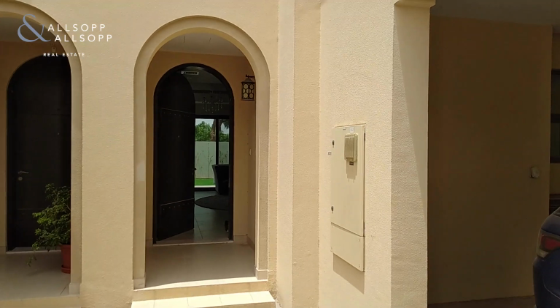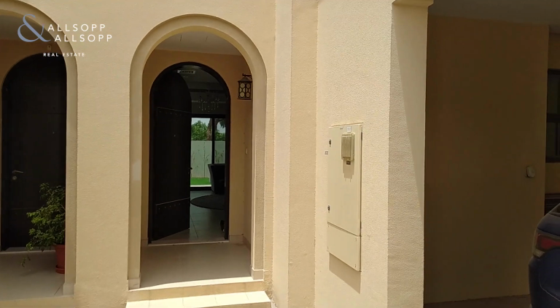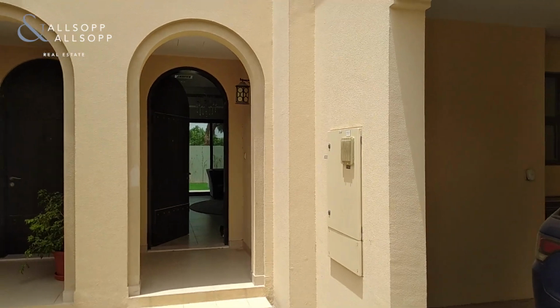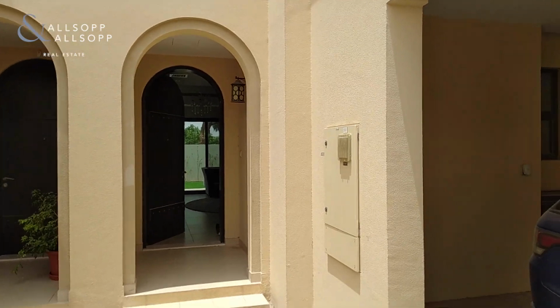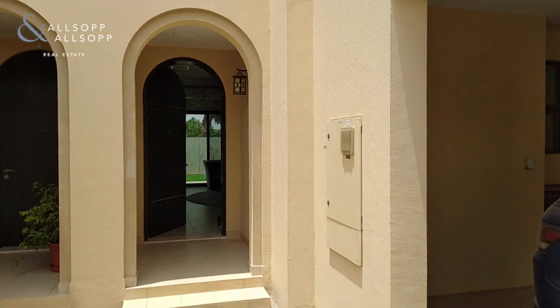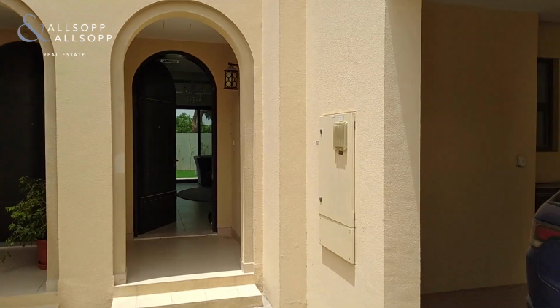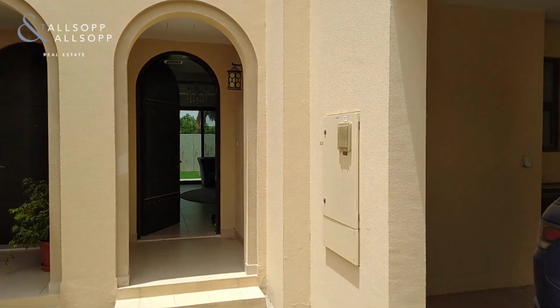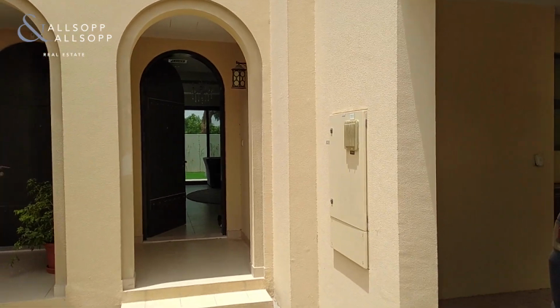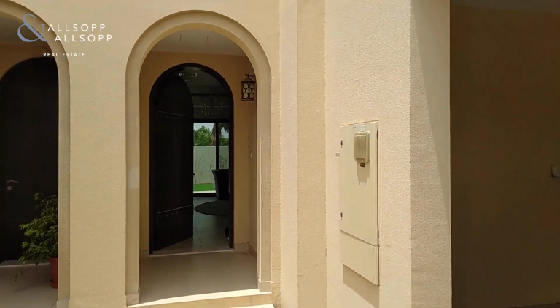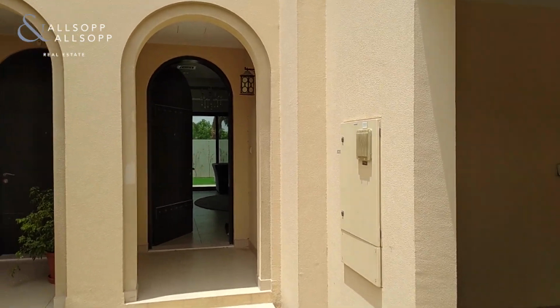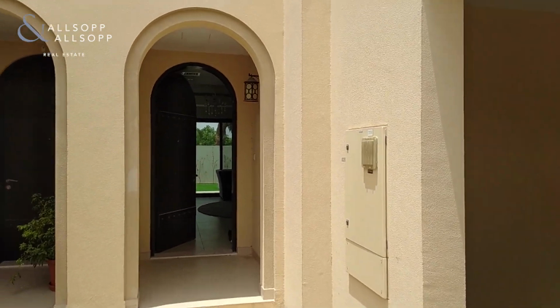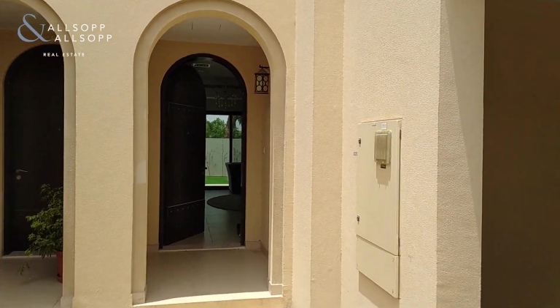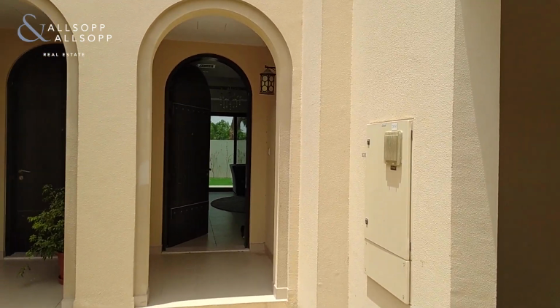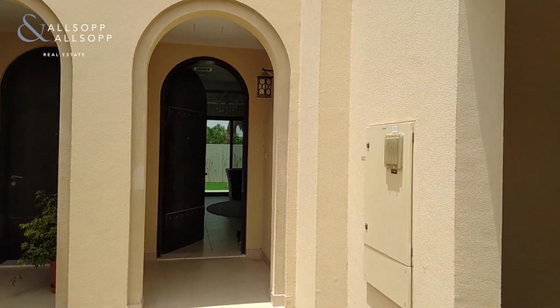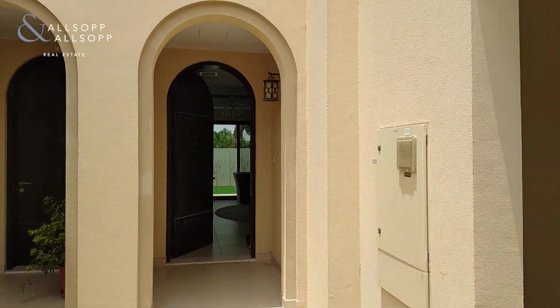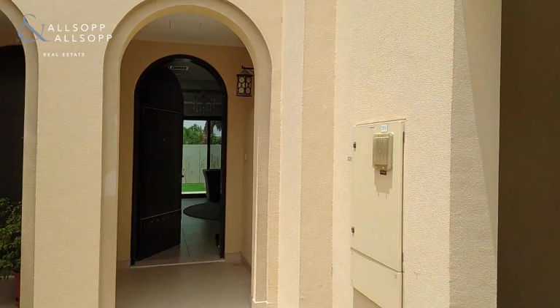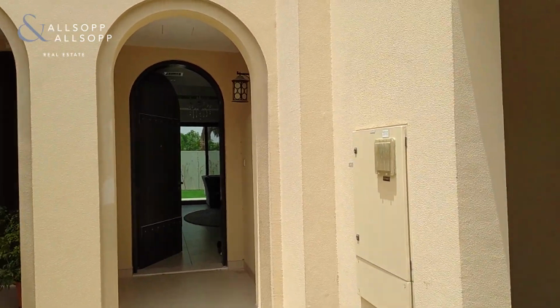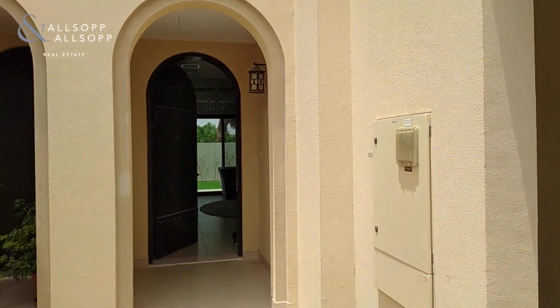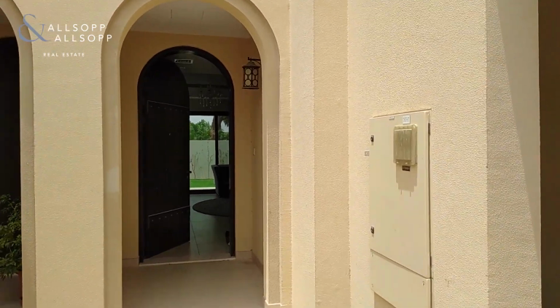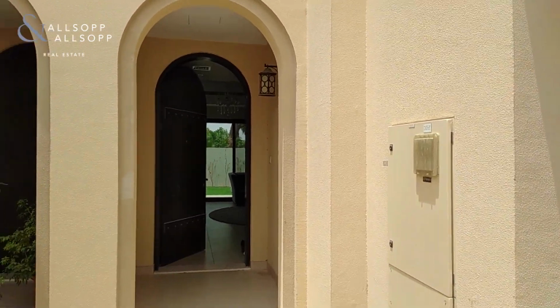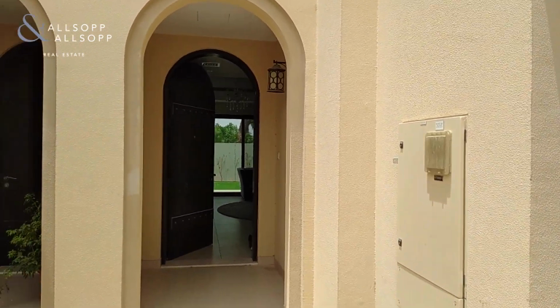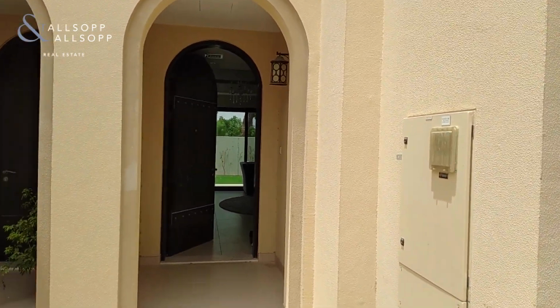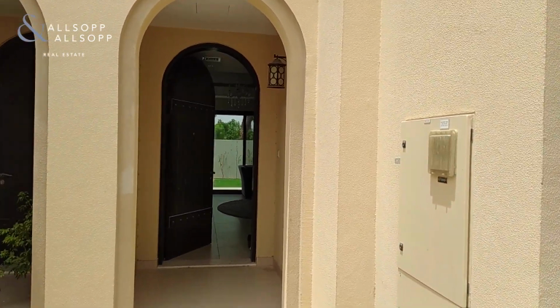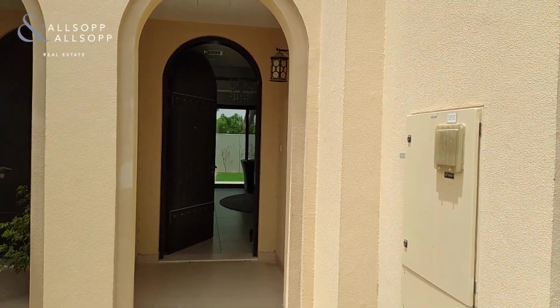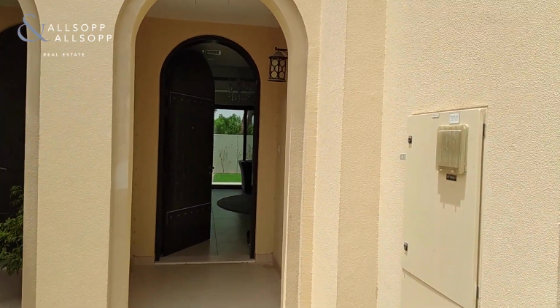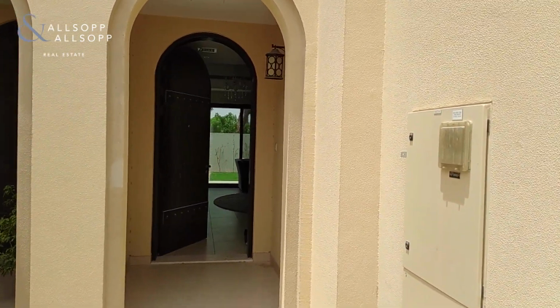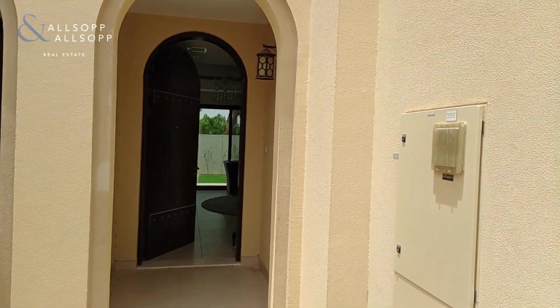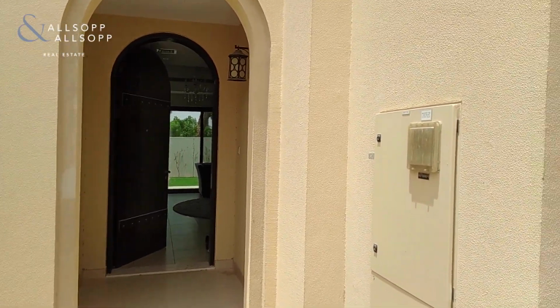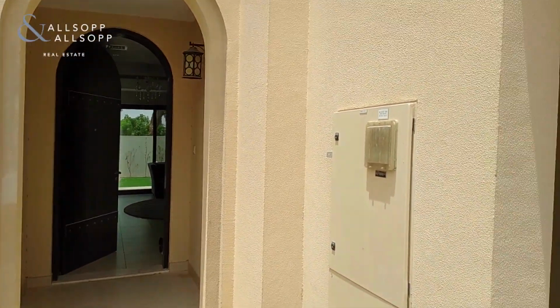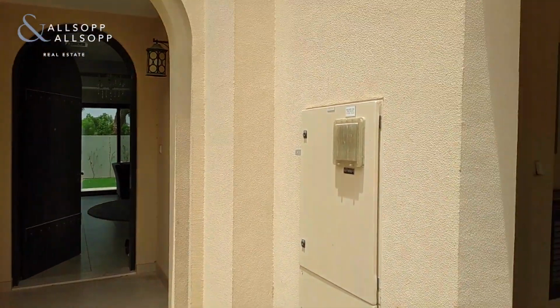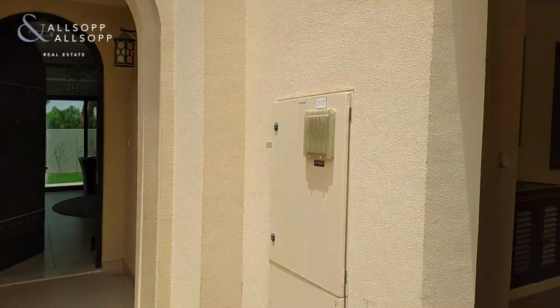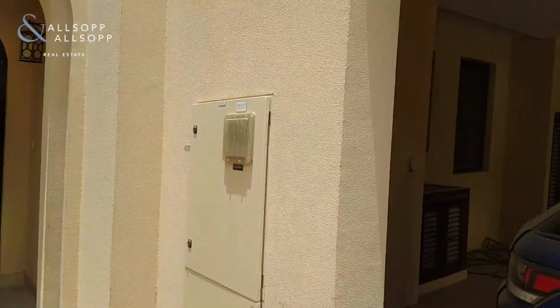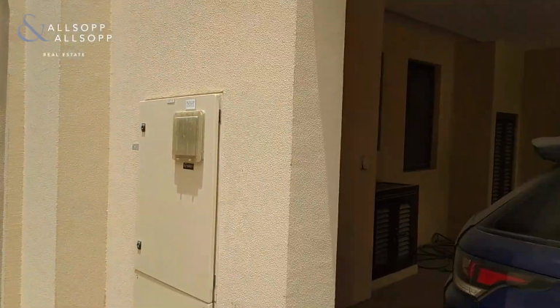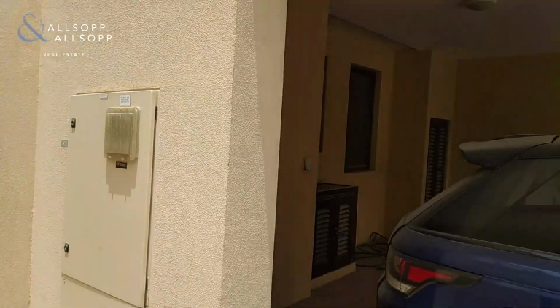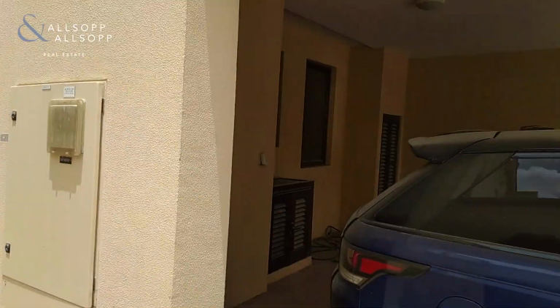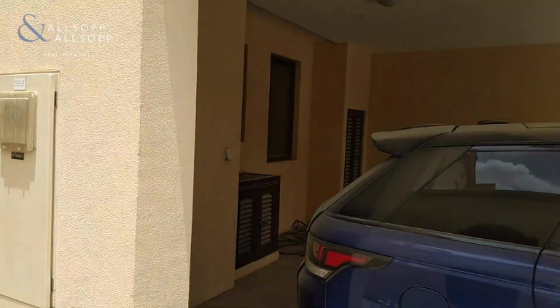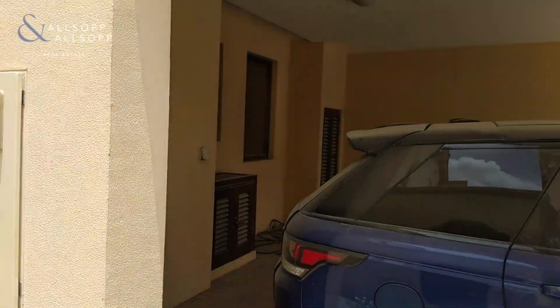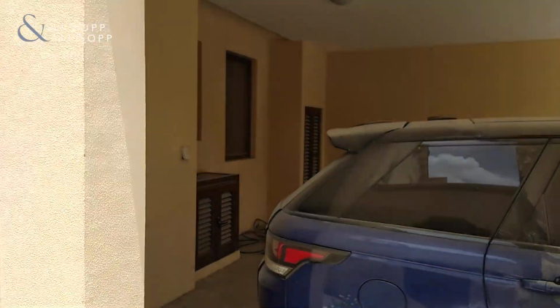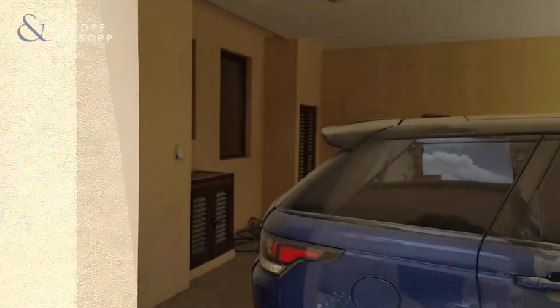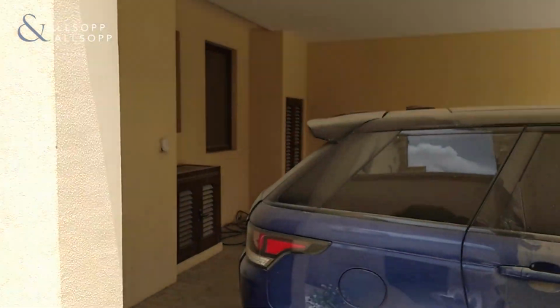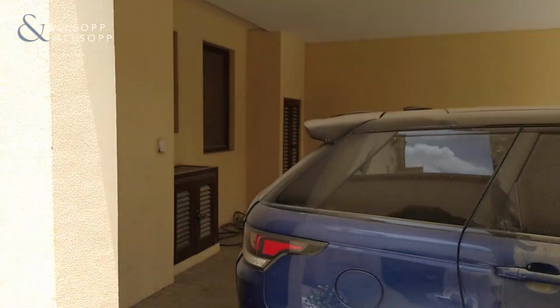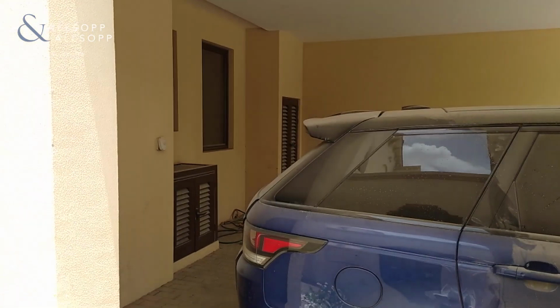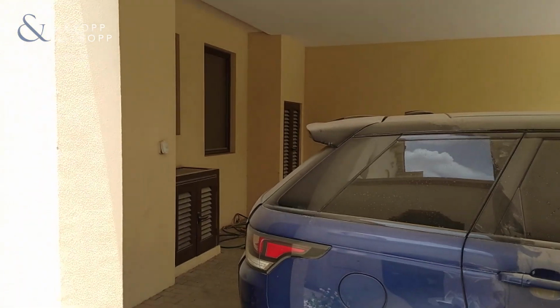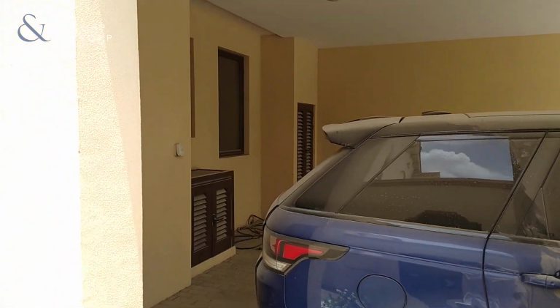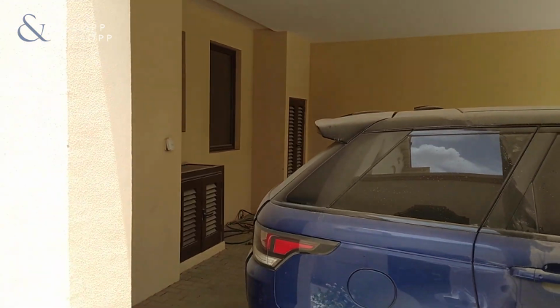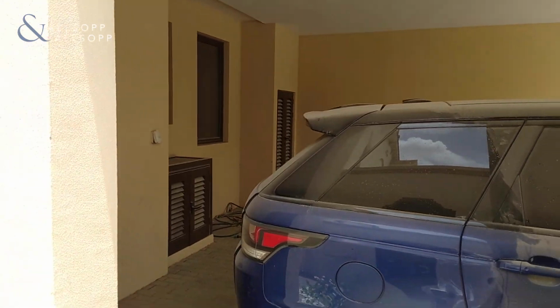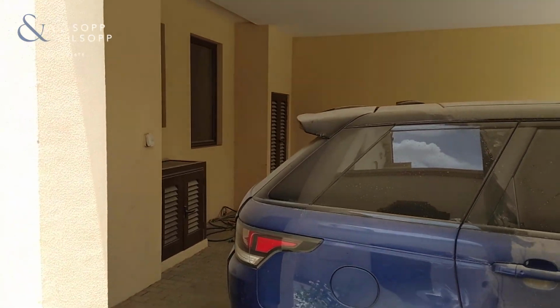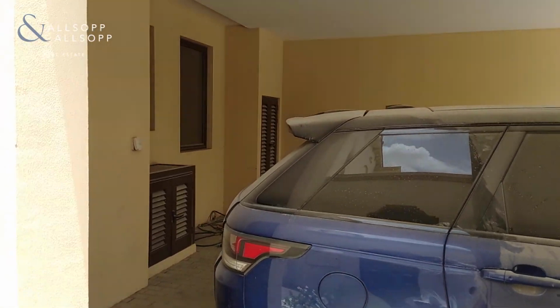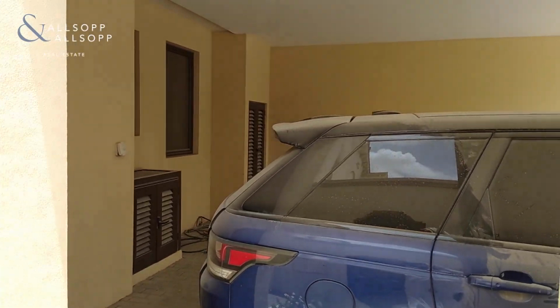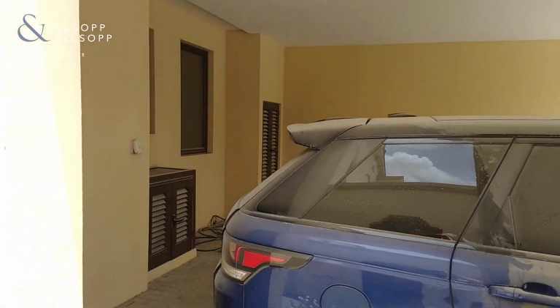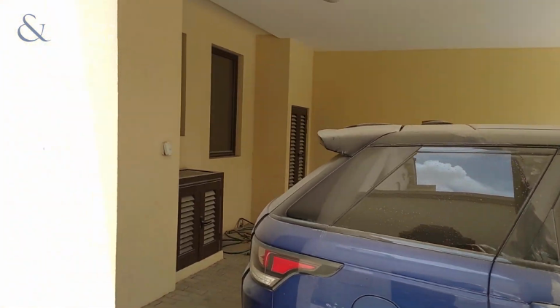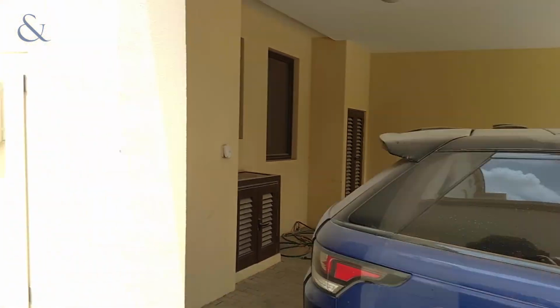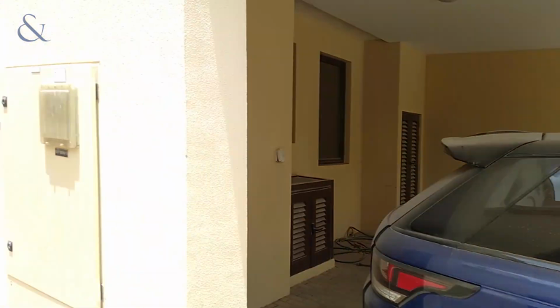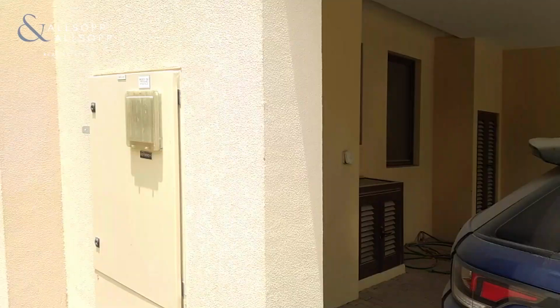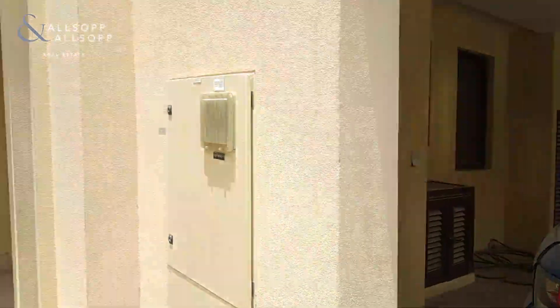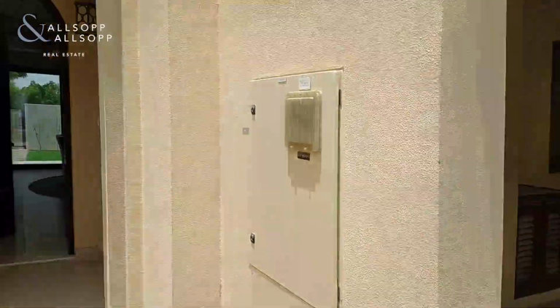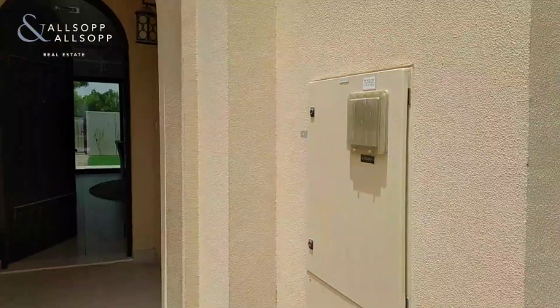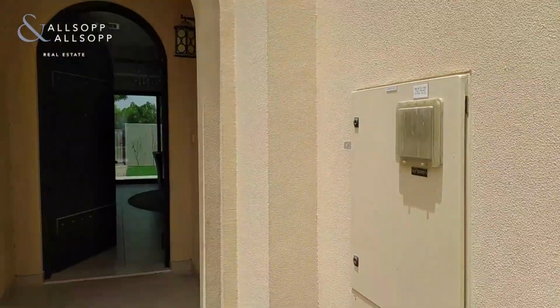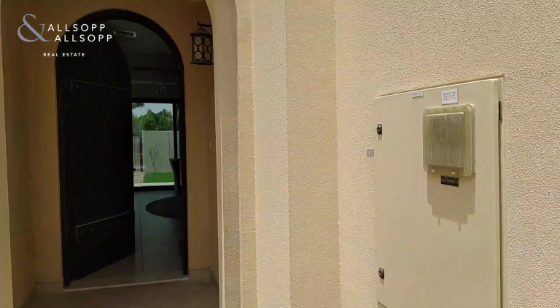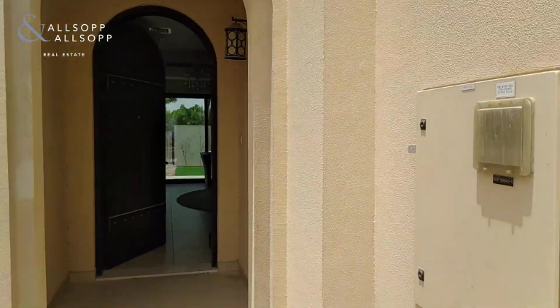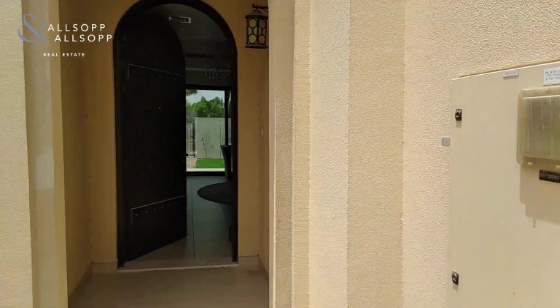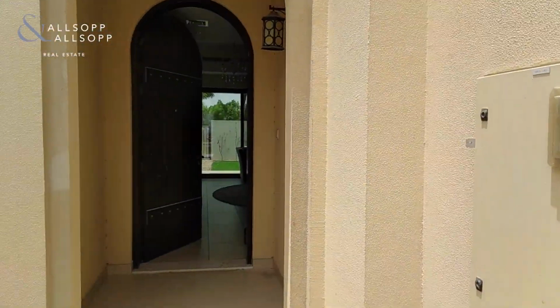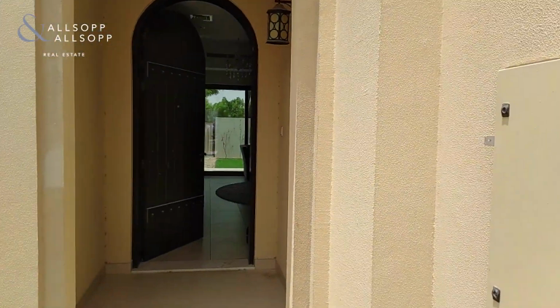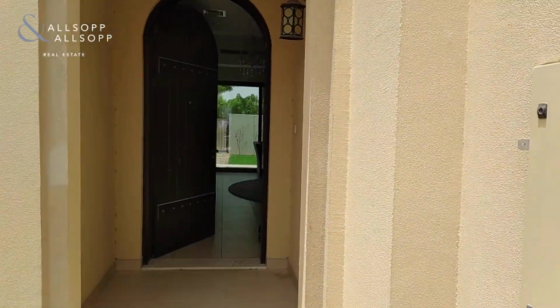My name is Ben Baker from Allsop and Allsop and I'm going to be showing you today a single row 3M in Mira.